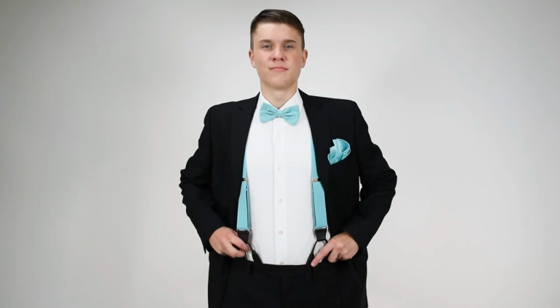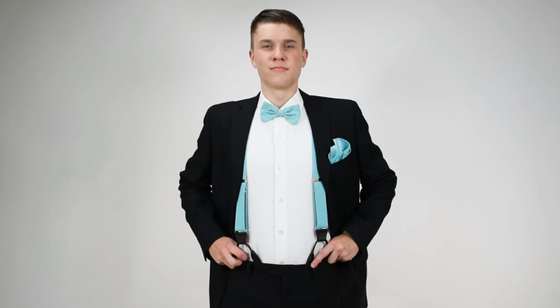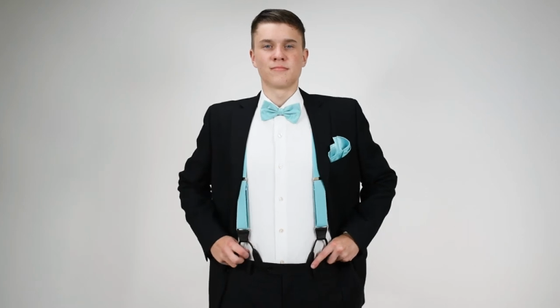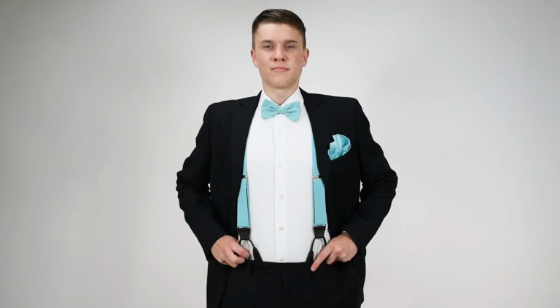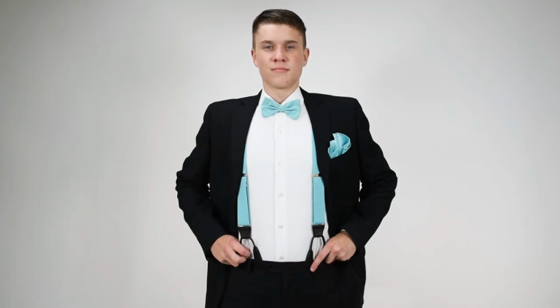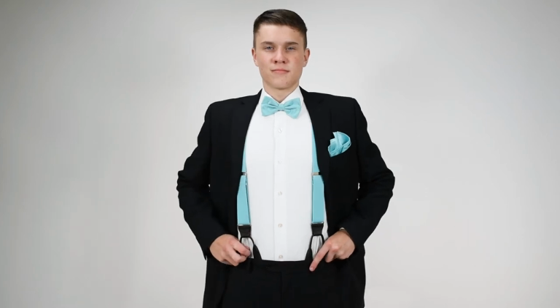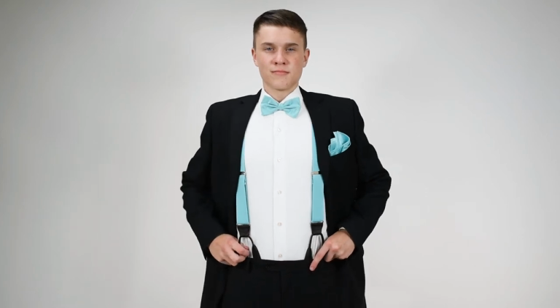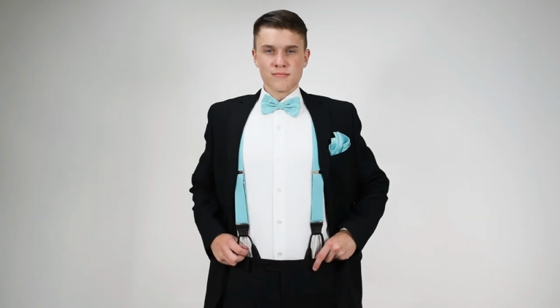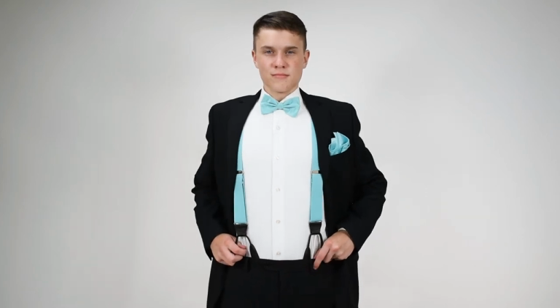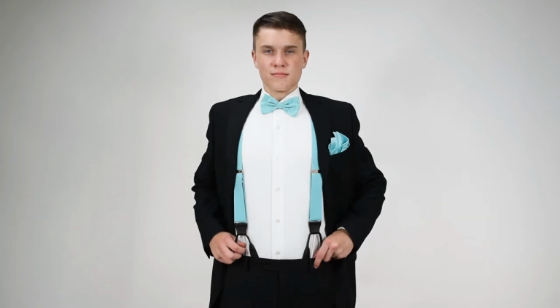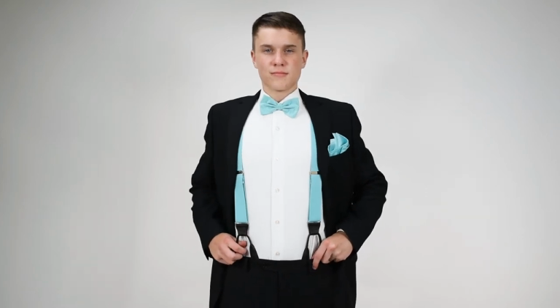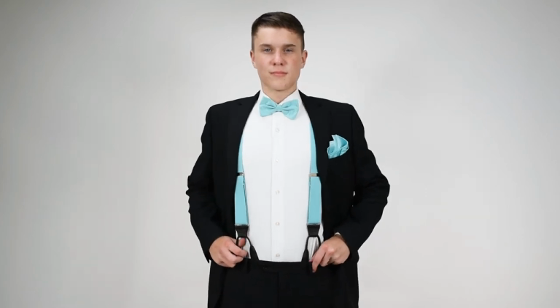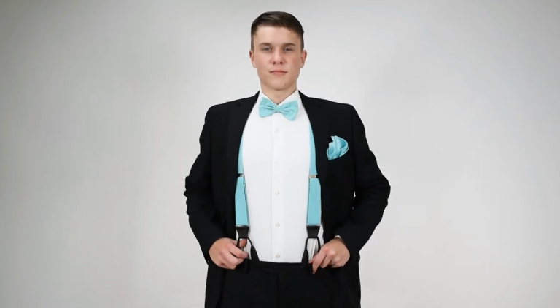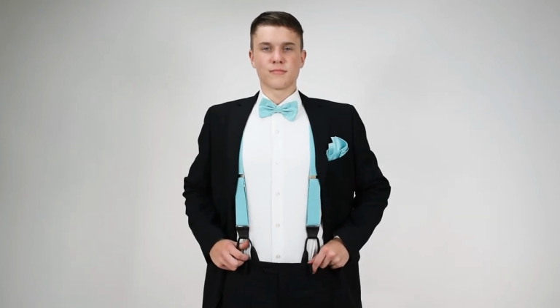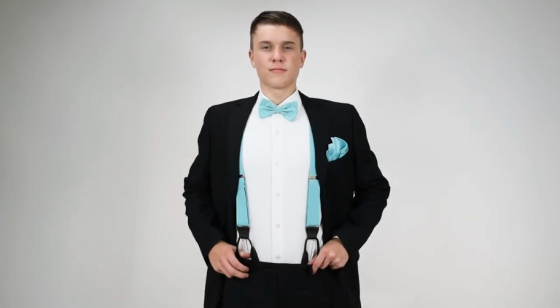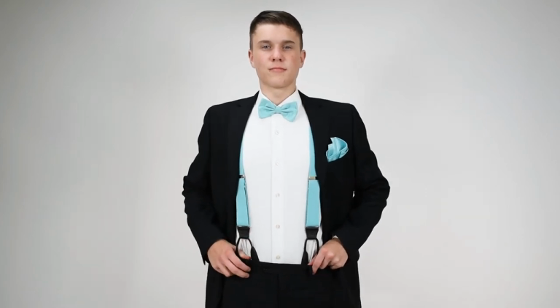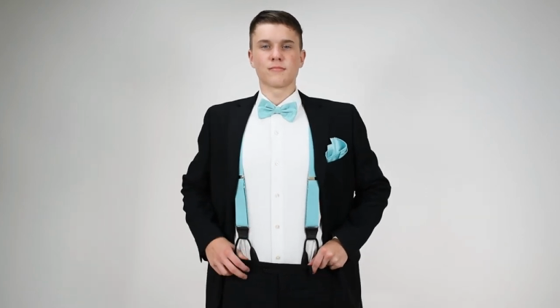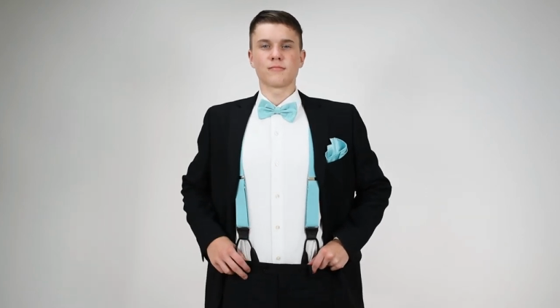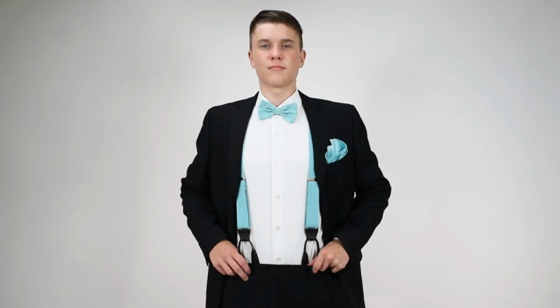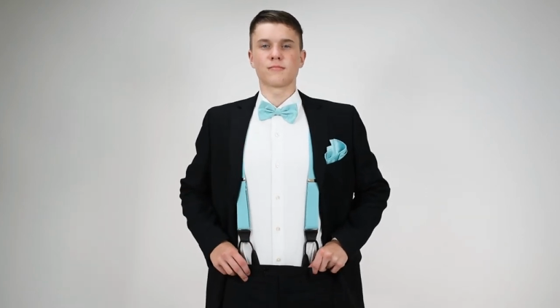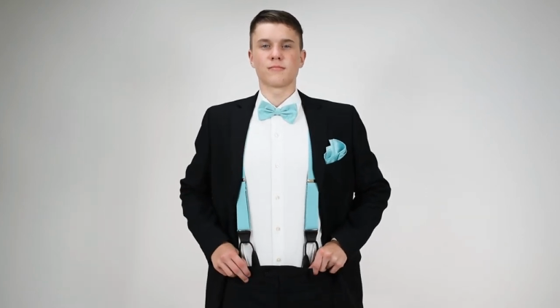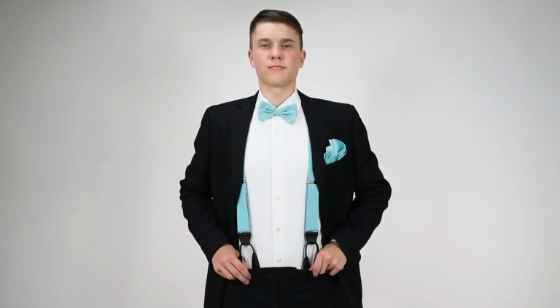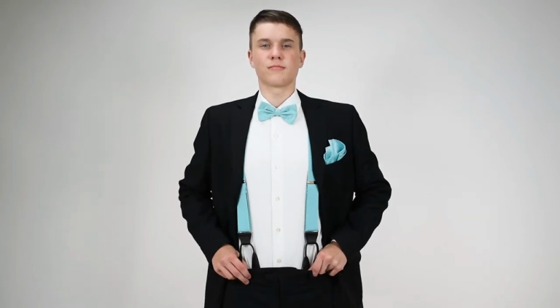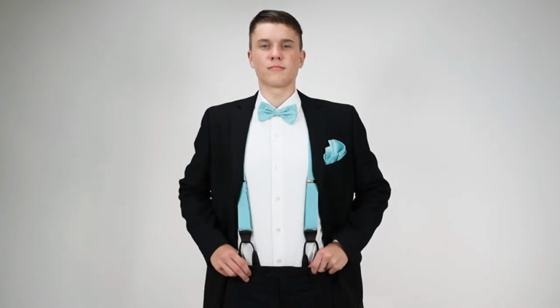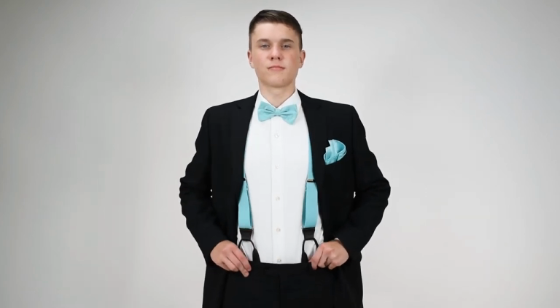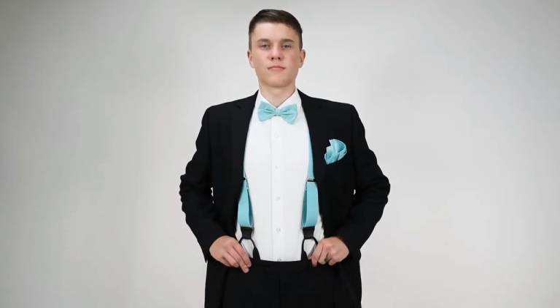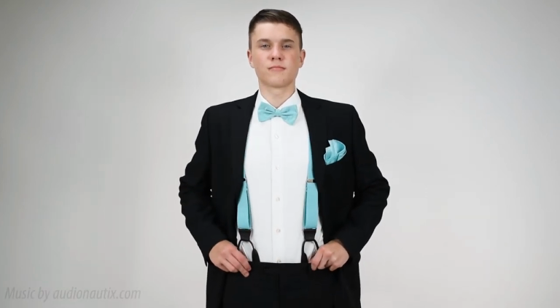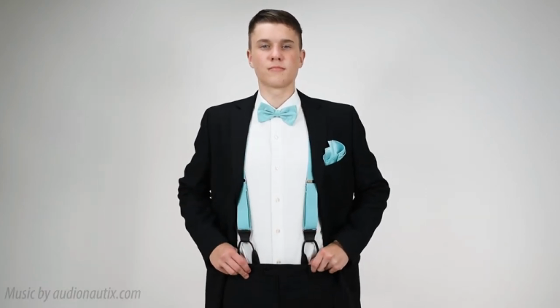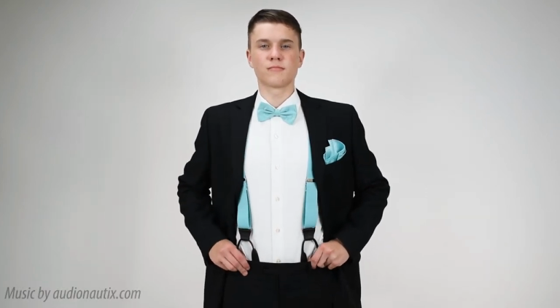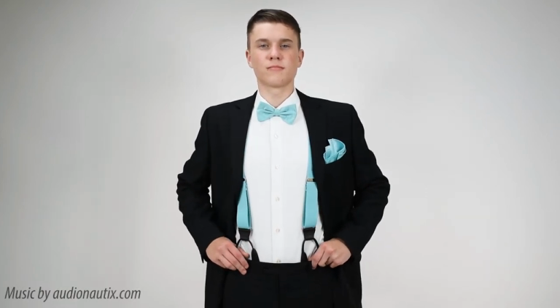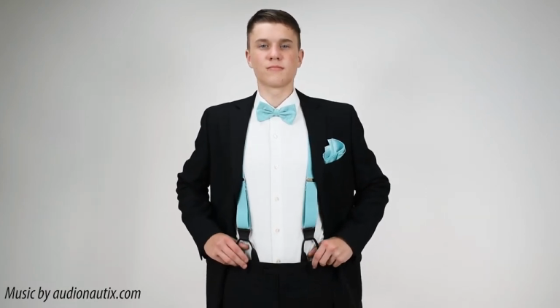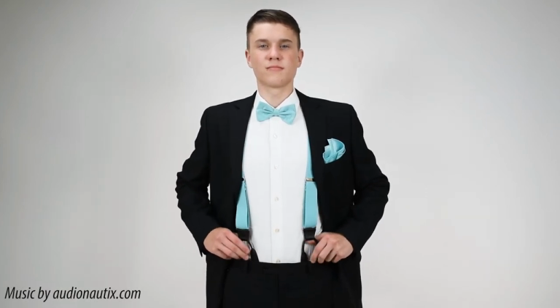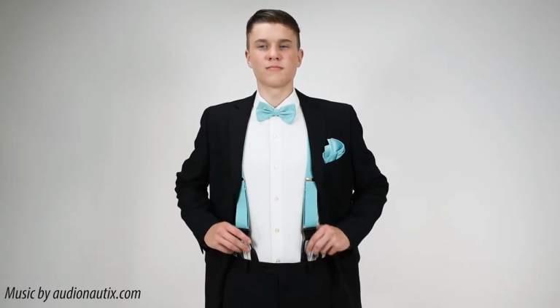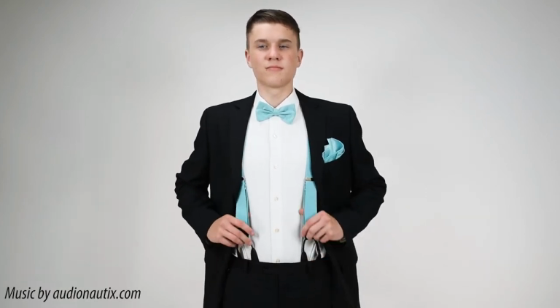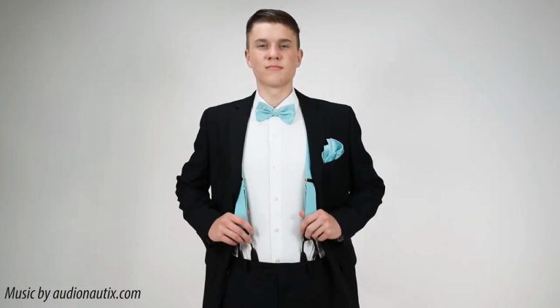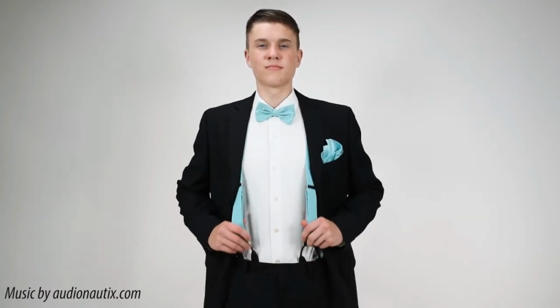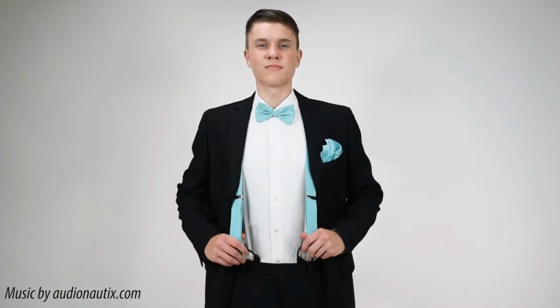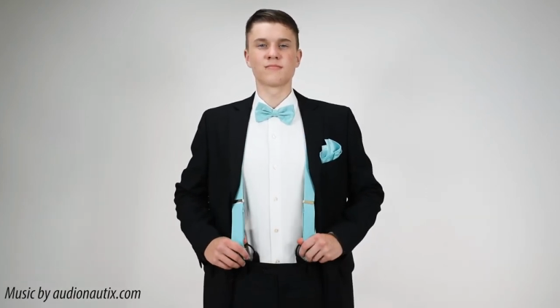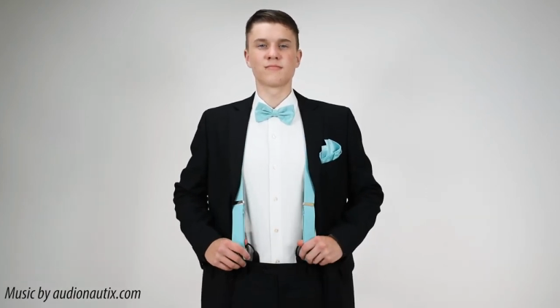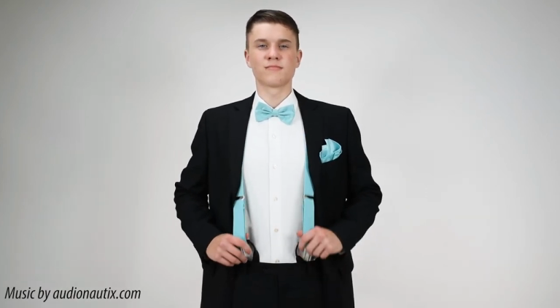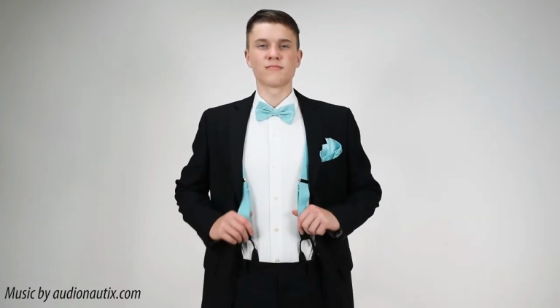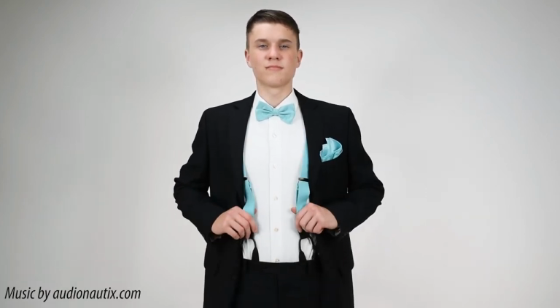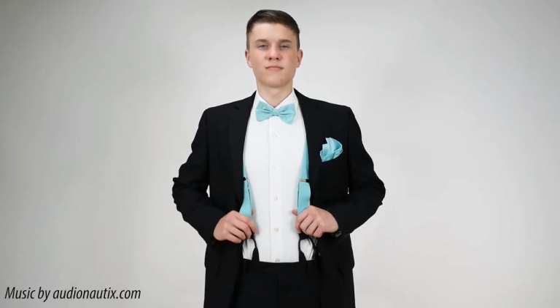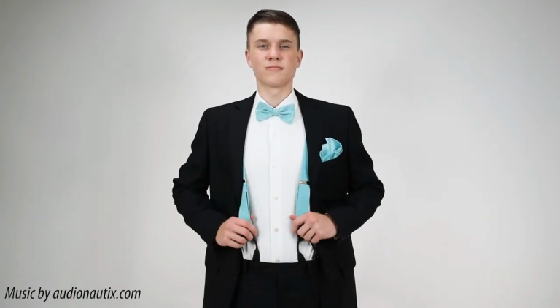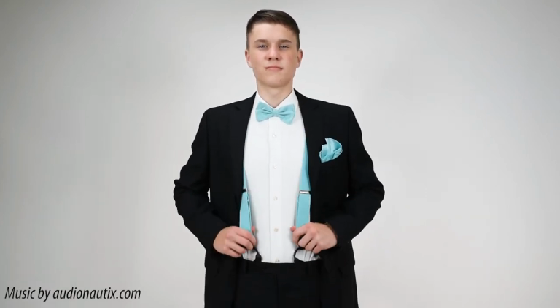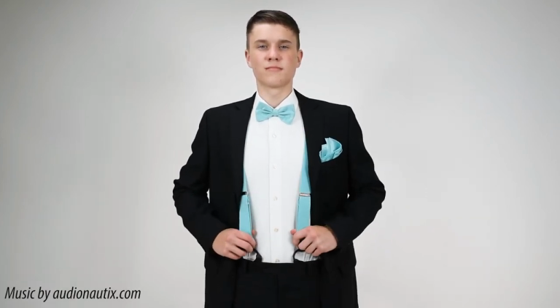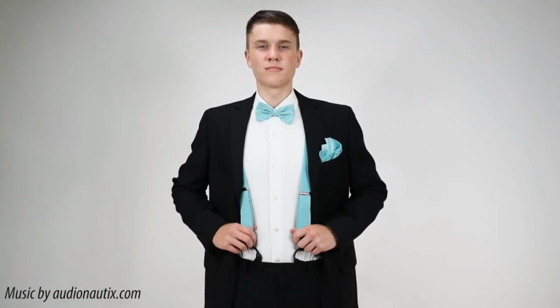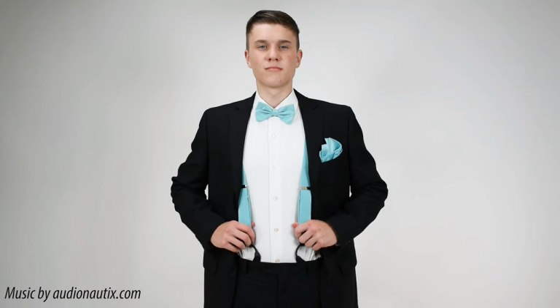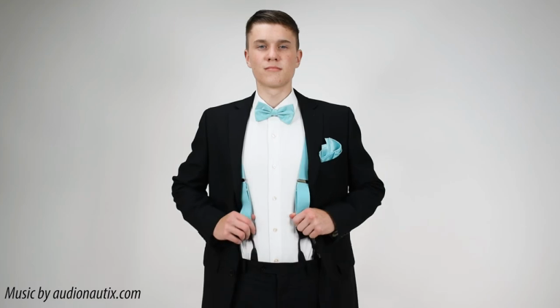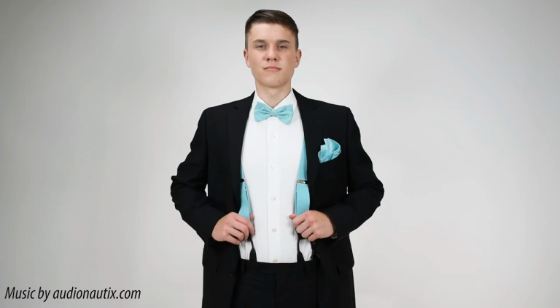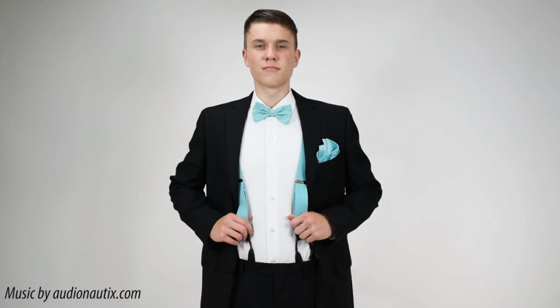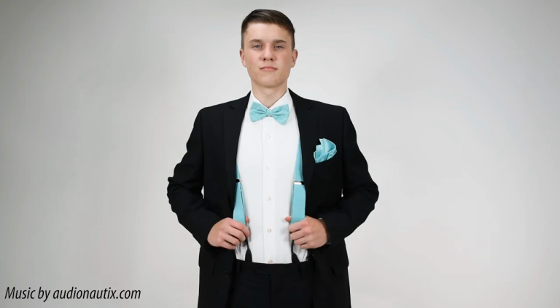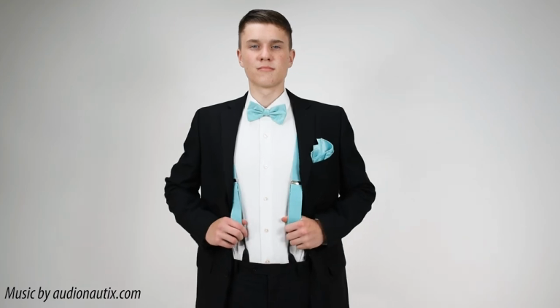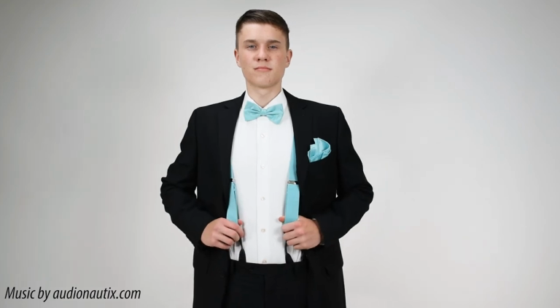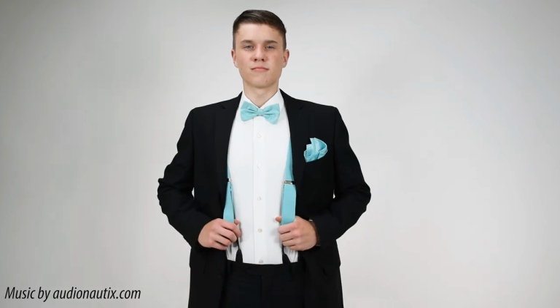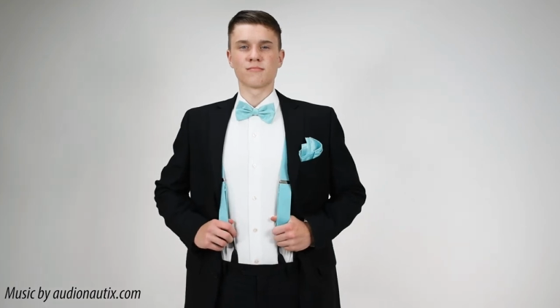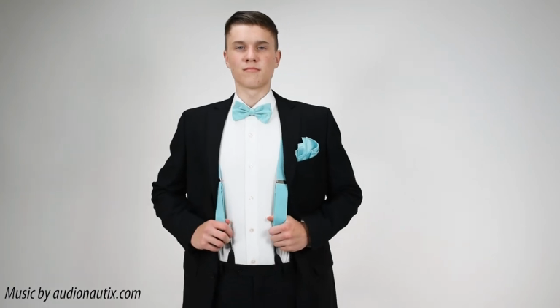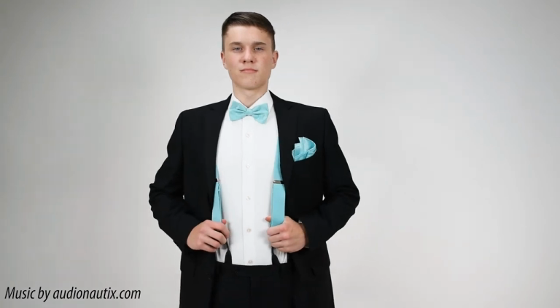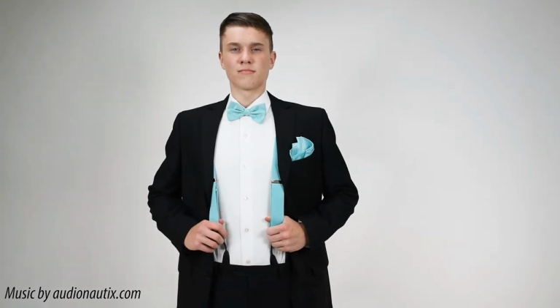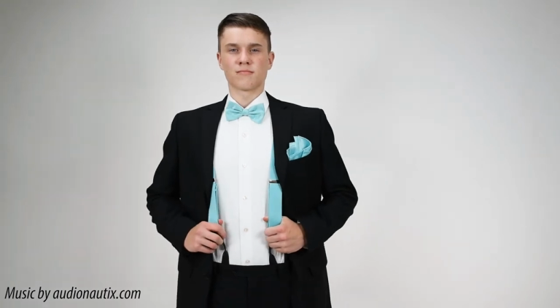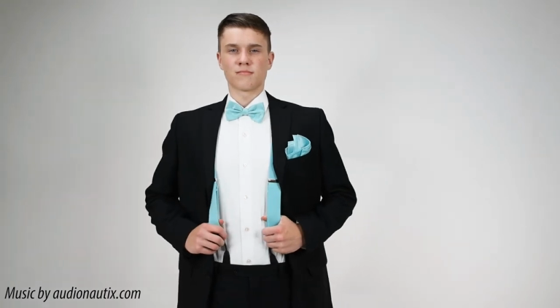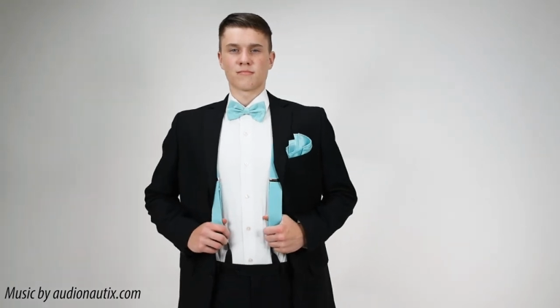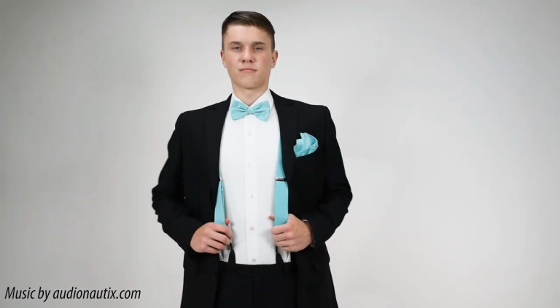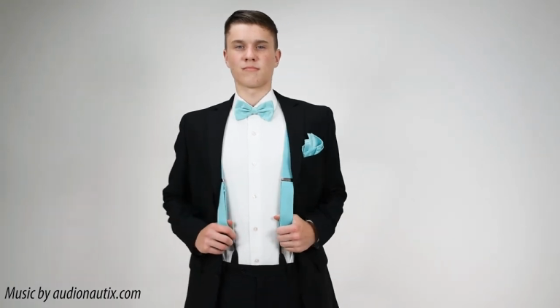Tiffany is a popular color for weddings and special events. Our Tiffany bow tie from Suspender Store.